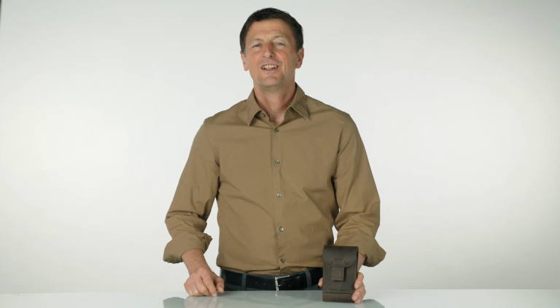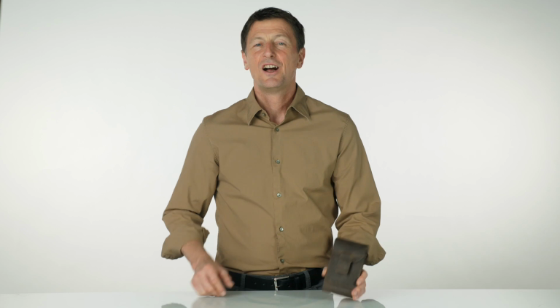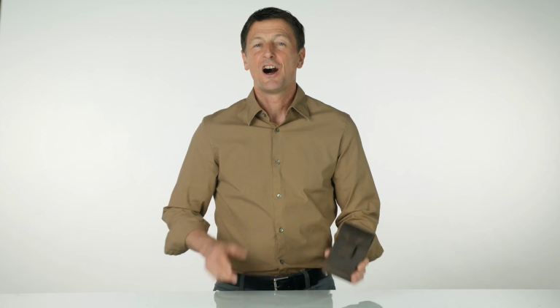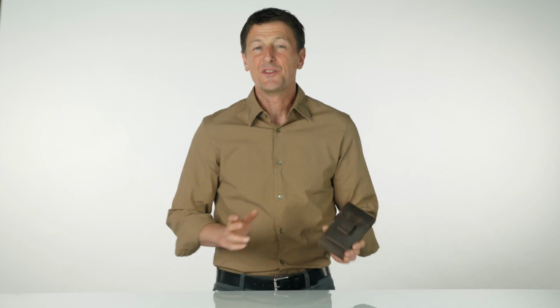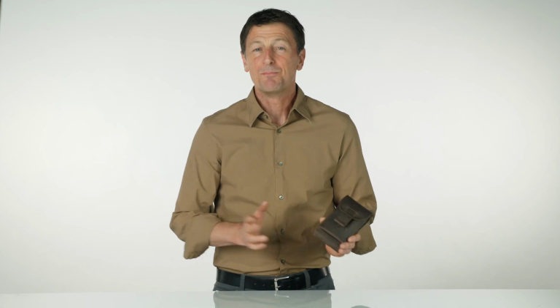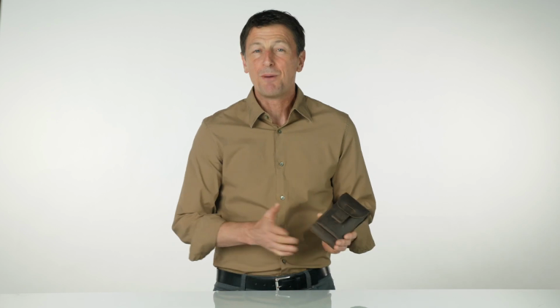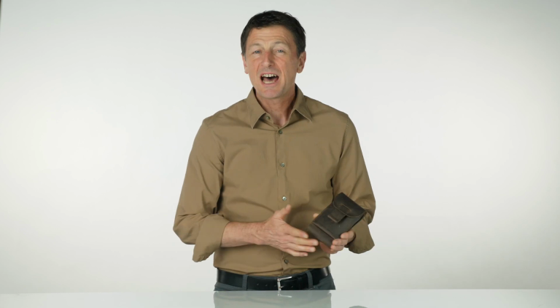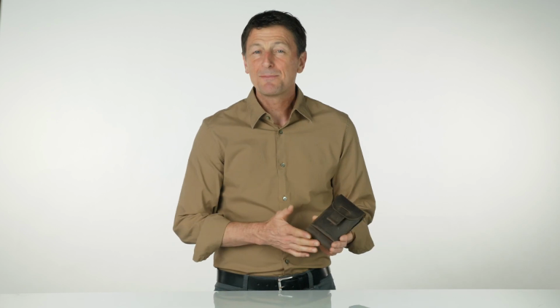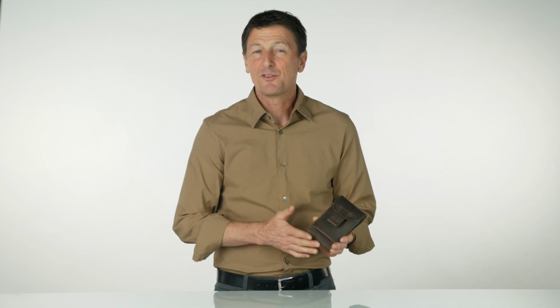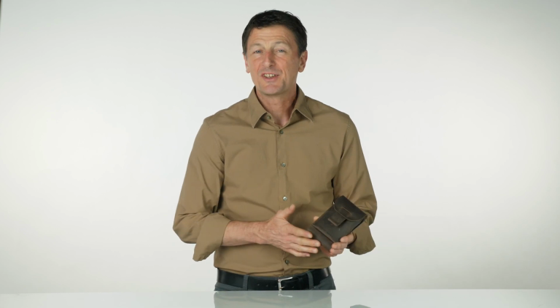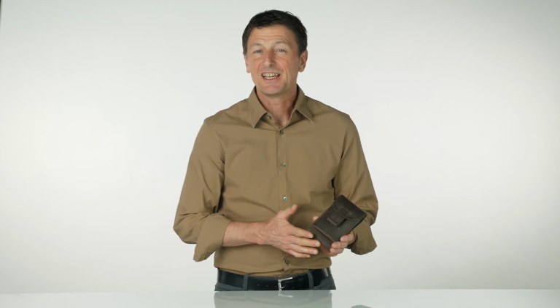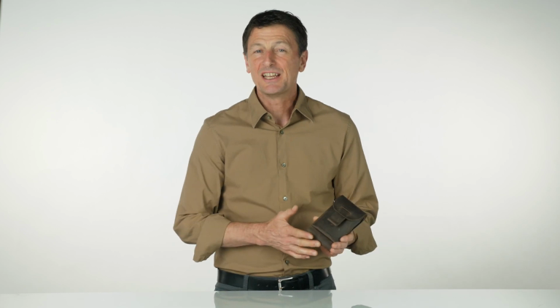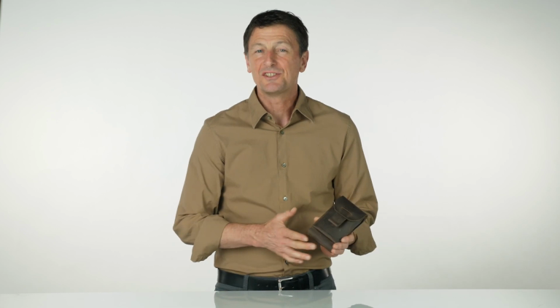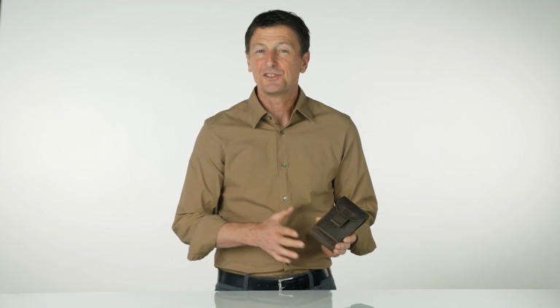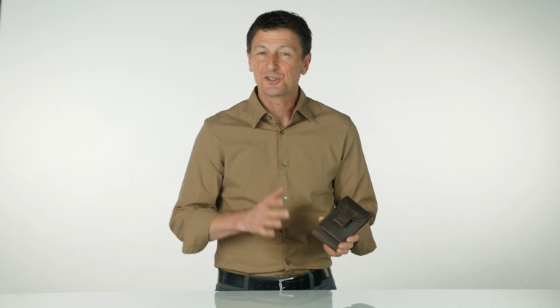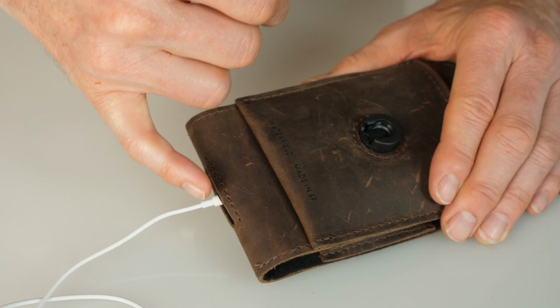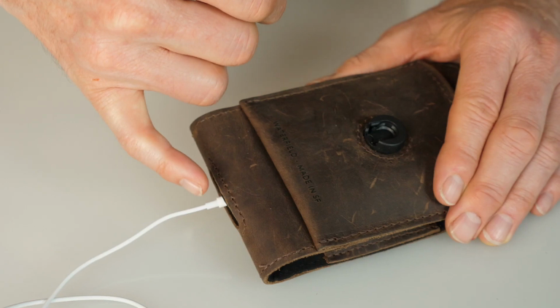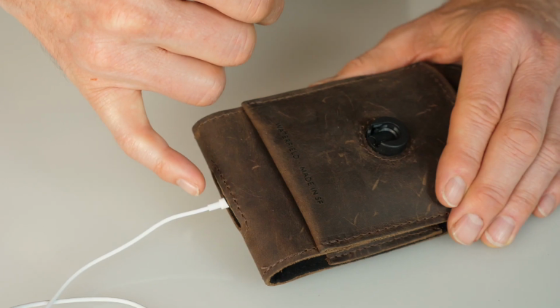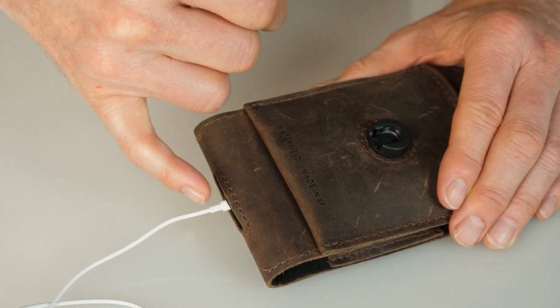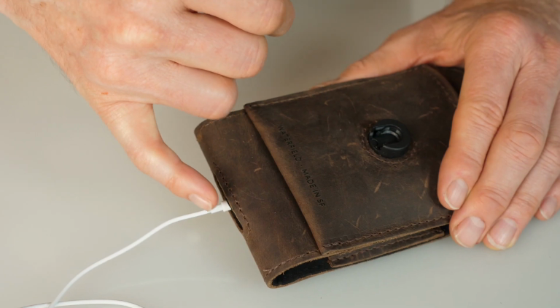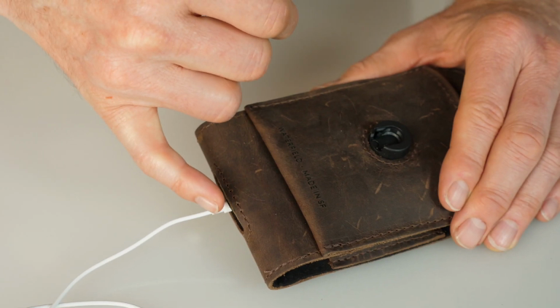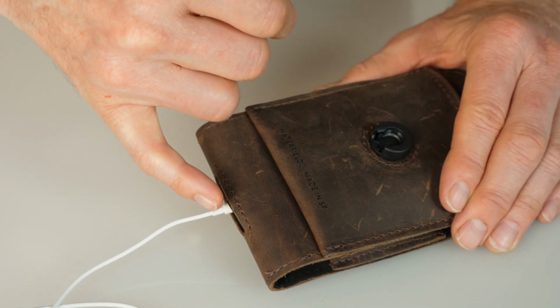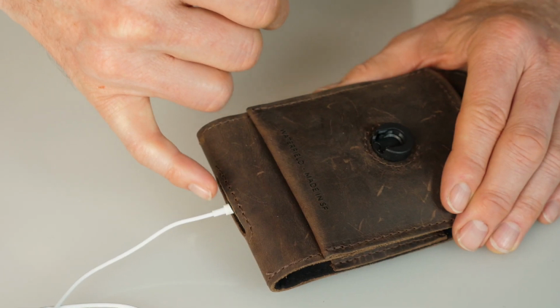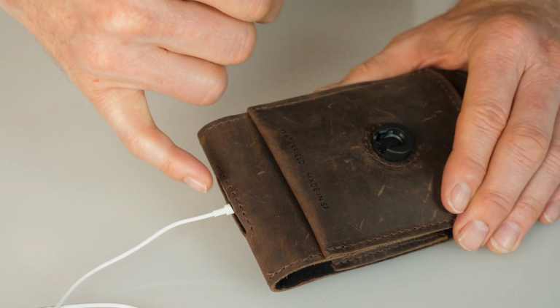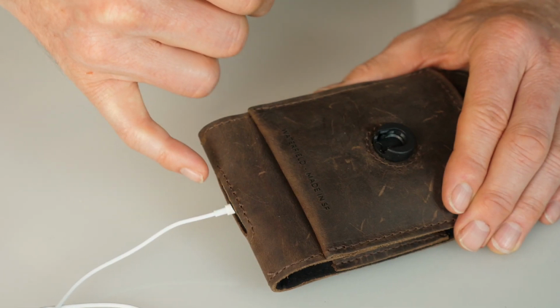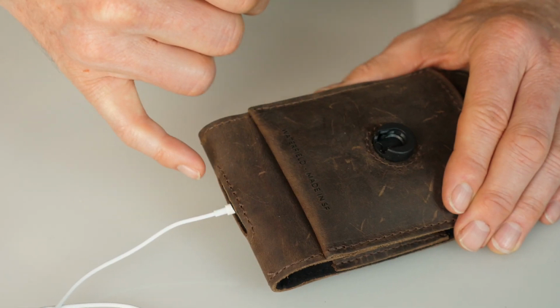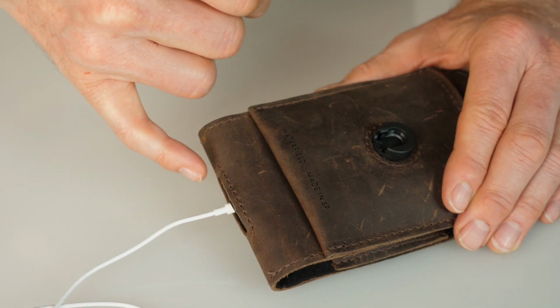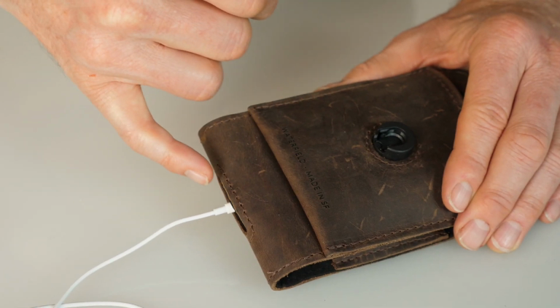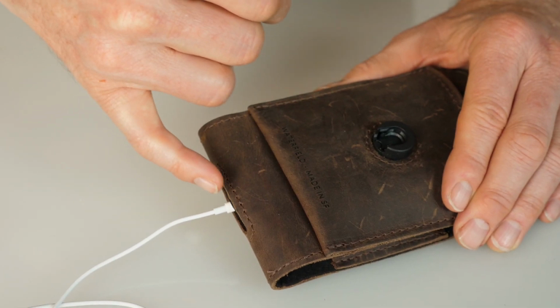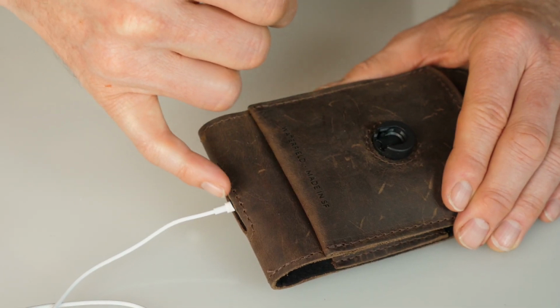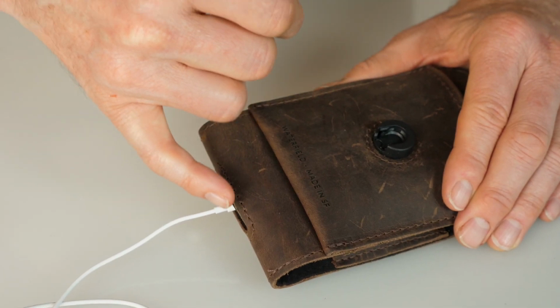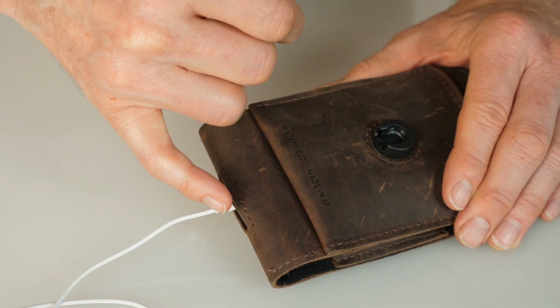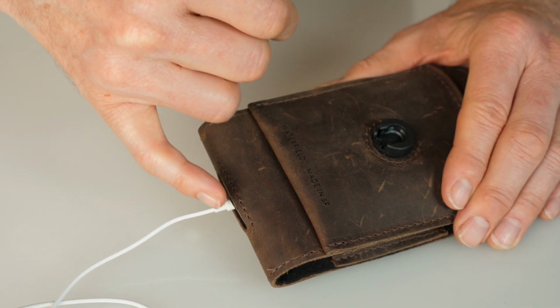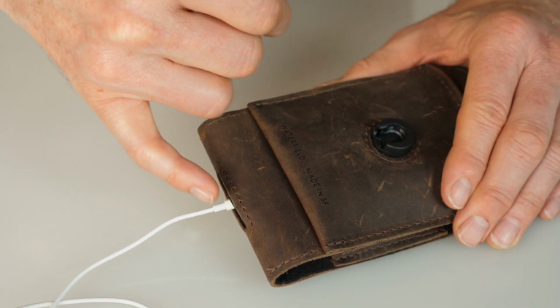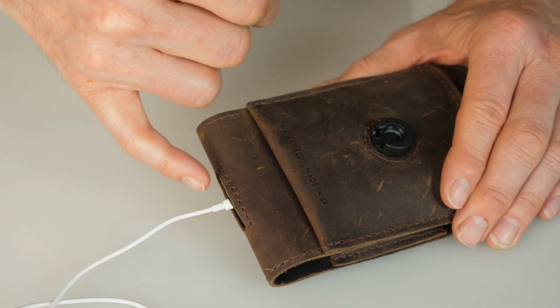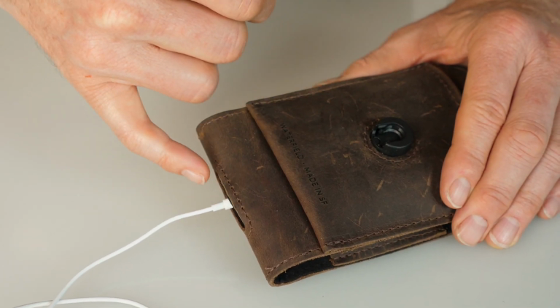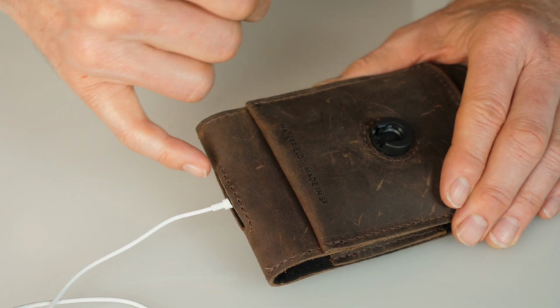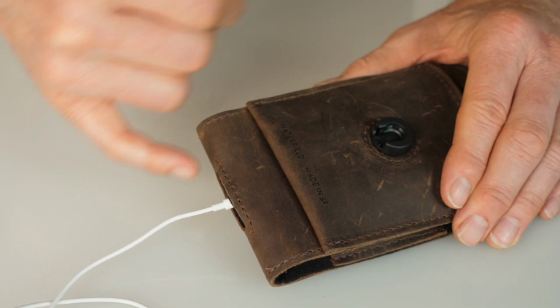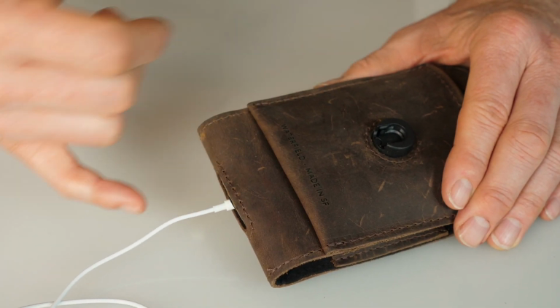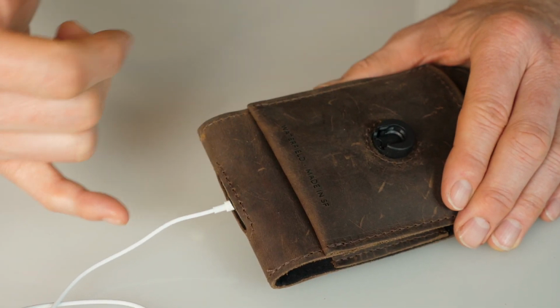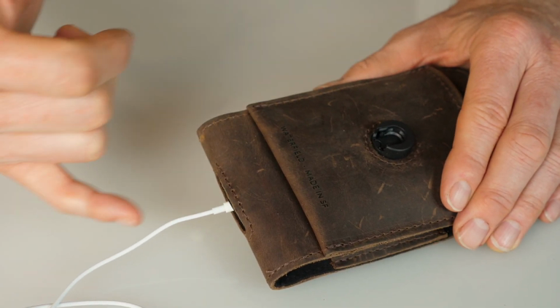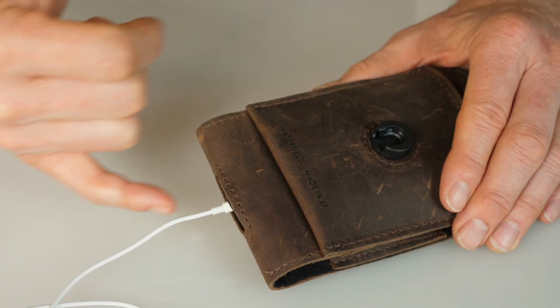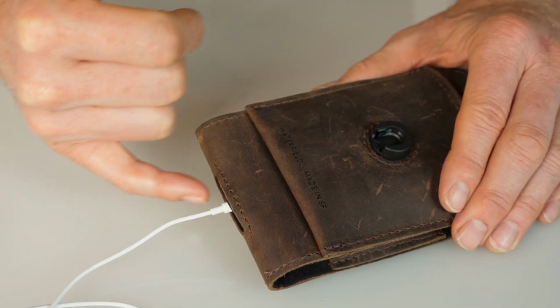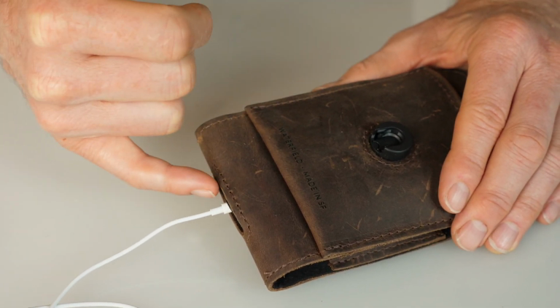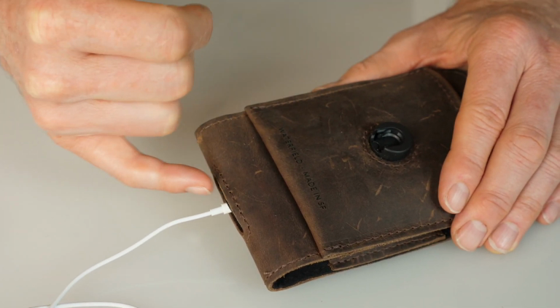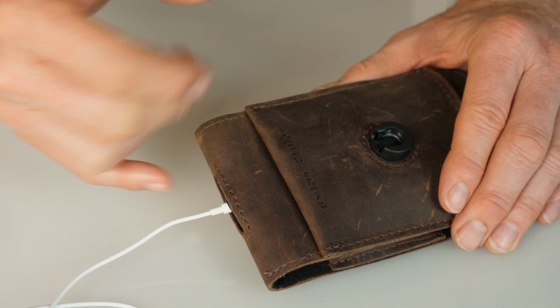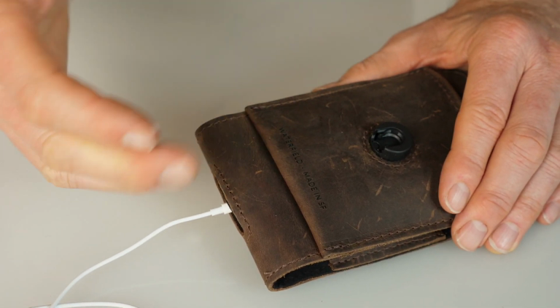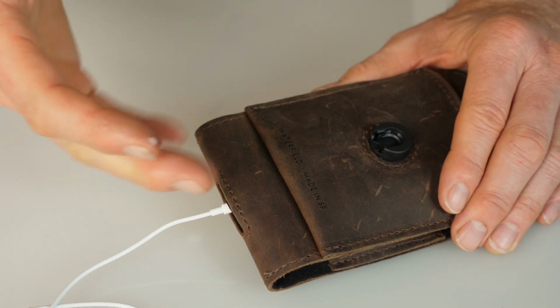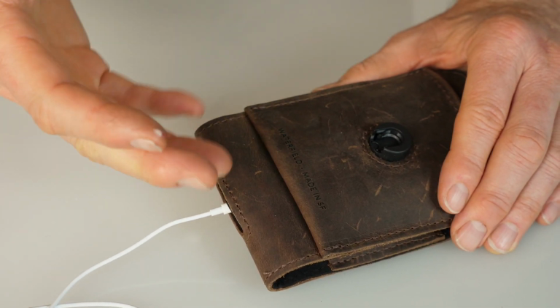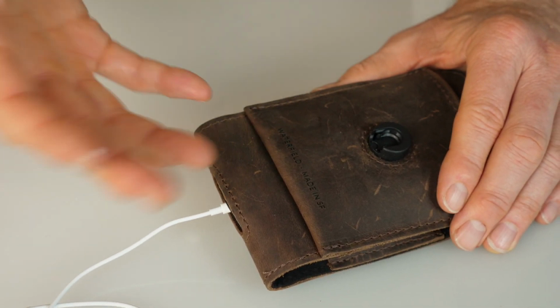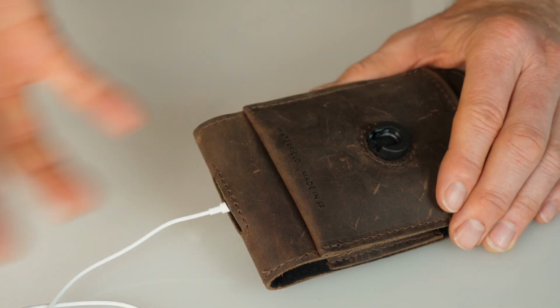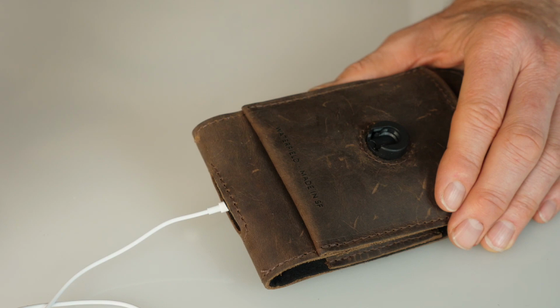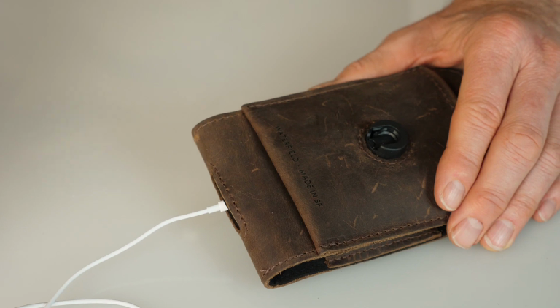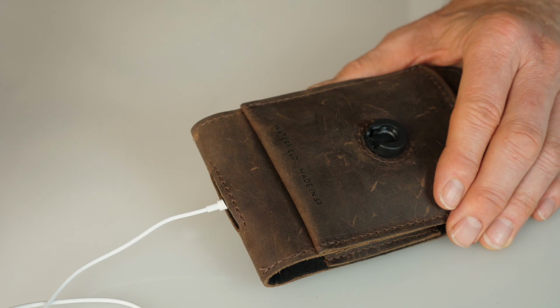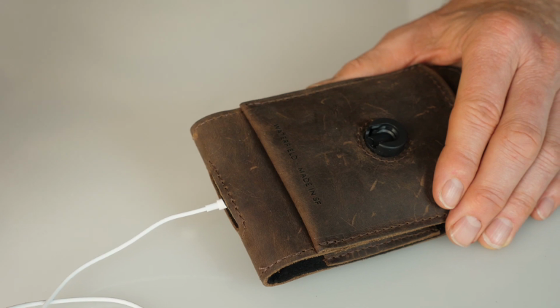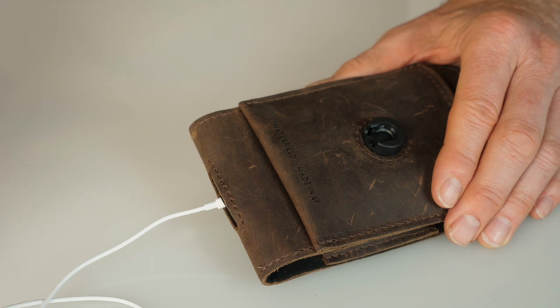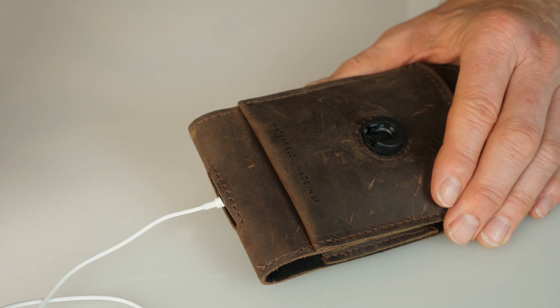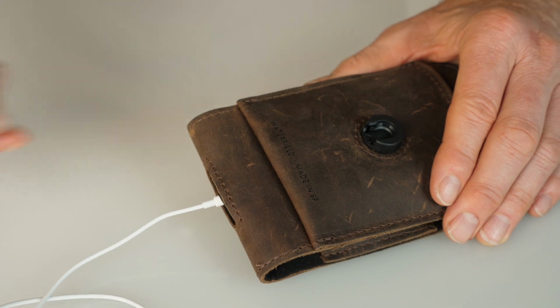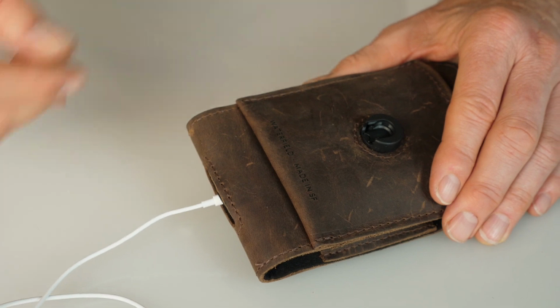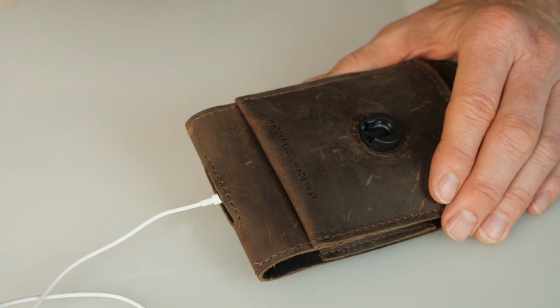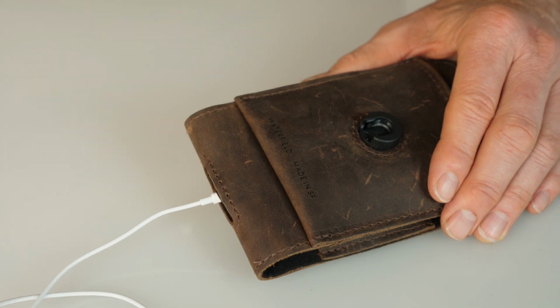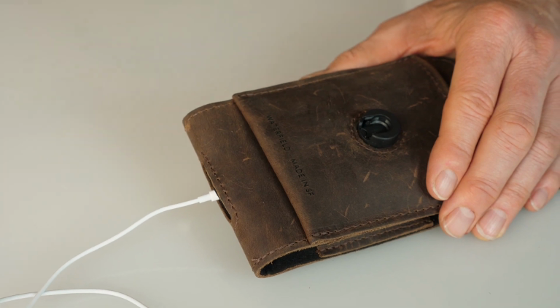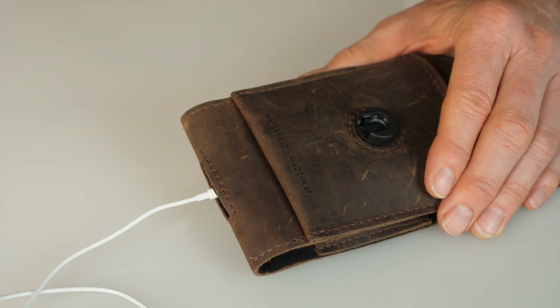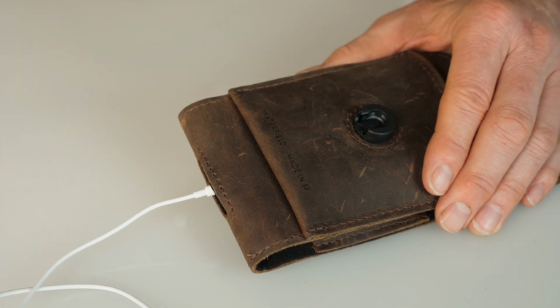On the bottom of the case is a small cutout to connect your earbuds and to help better hear the speaker for an incoming call or text.